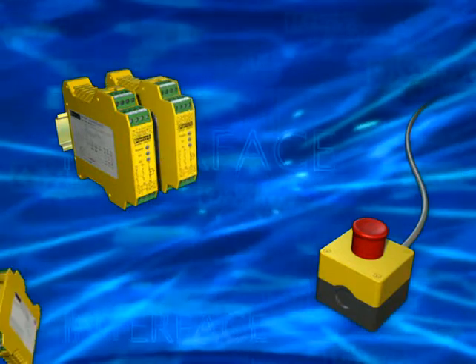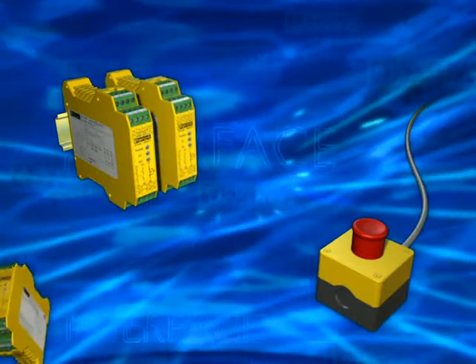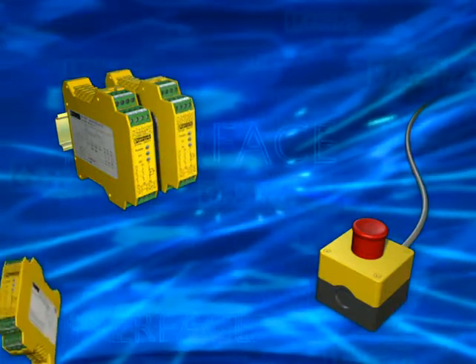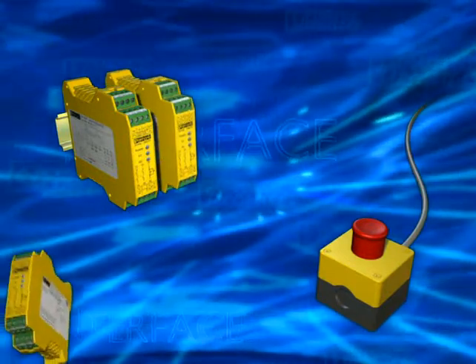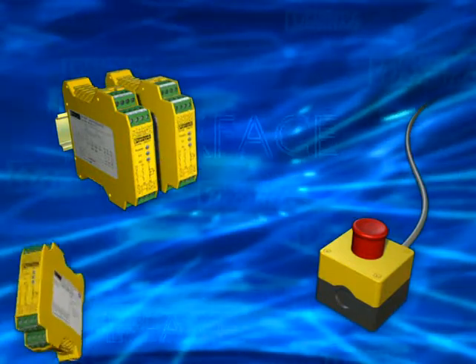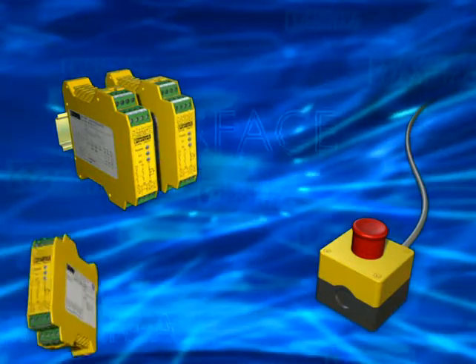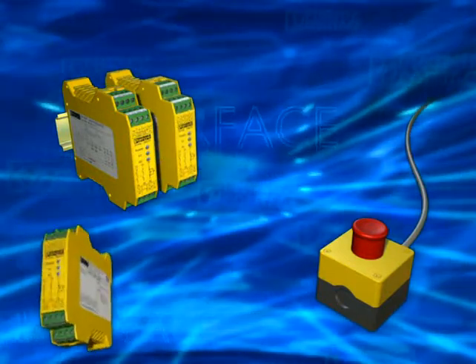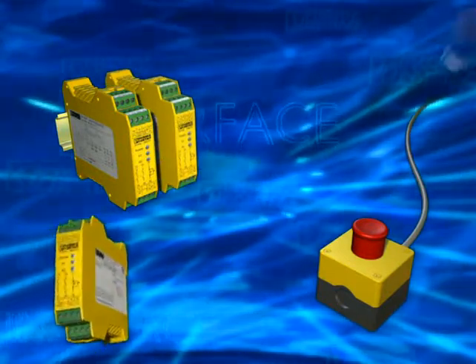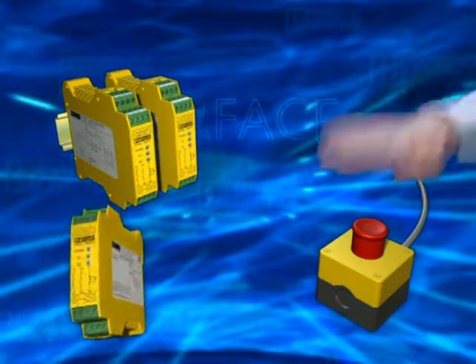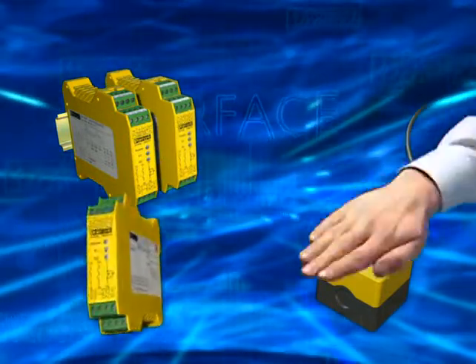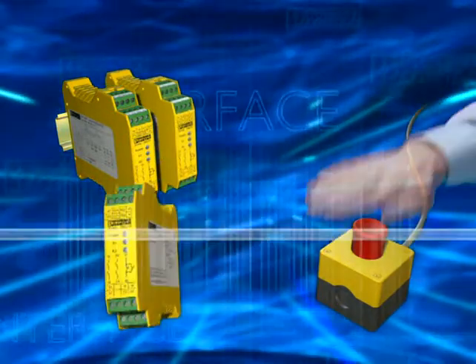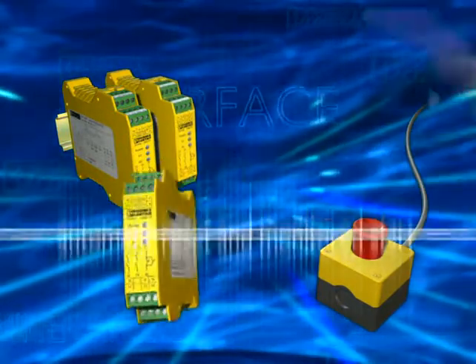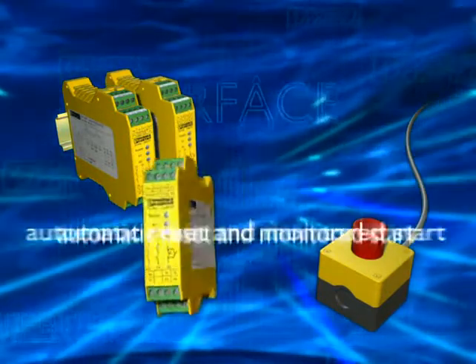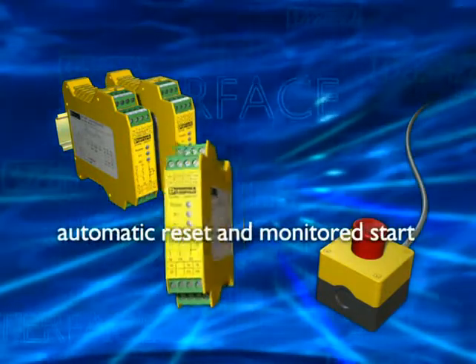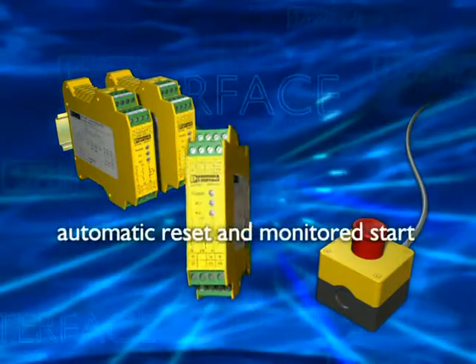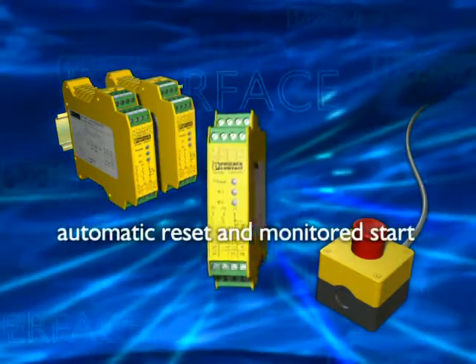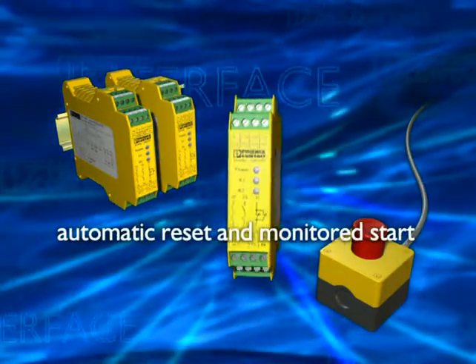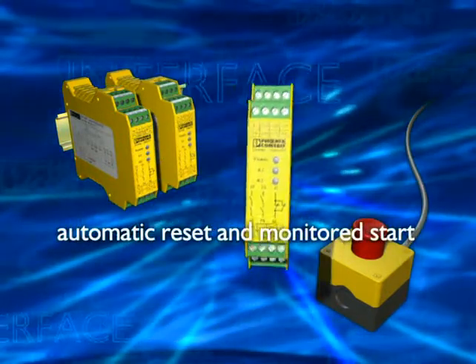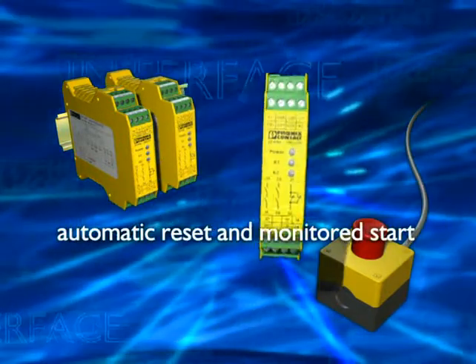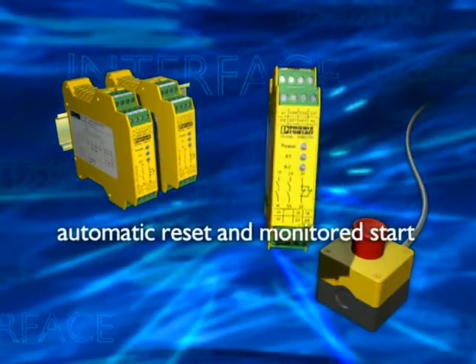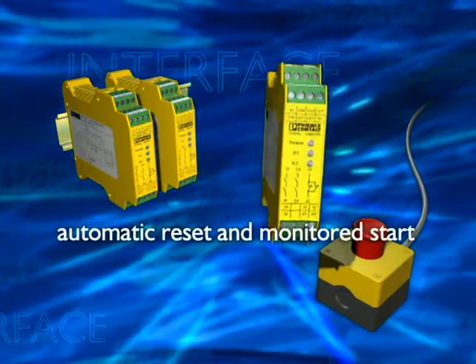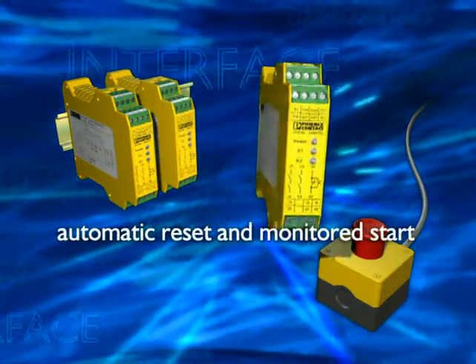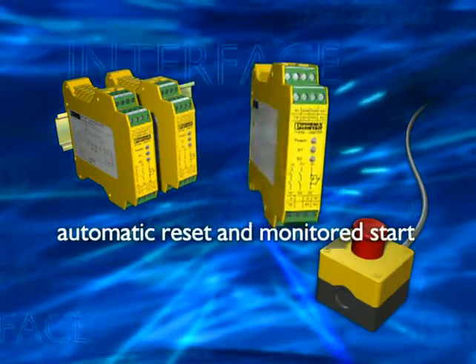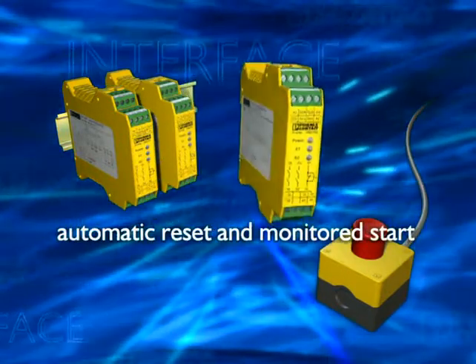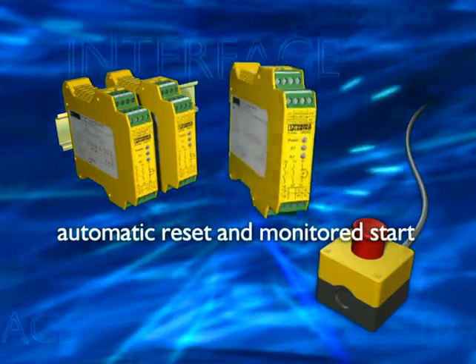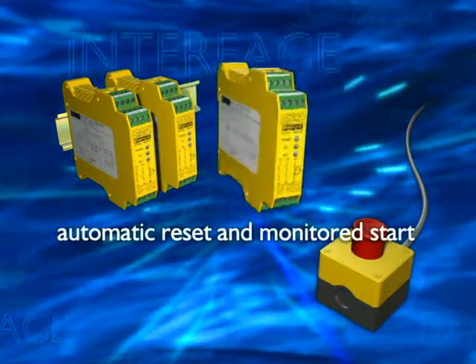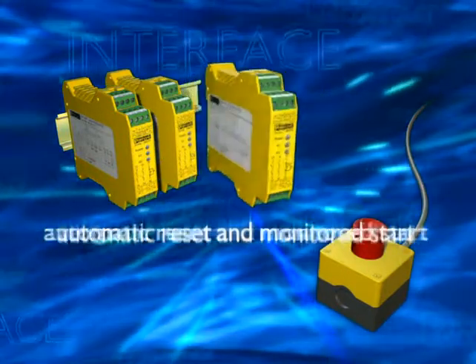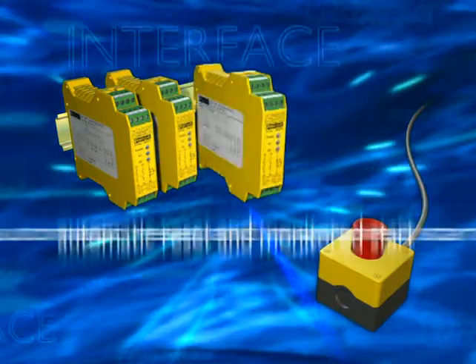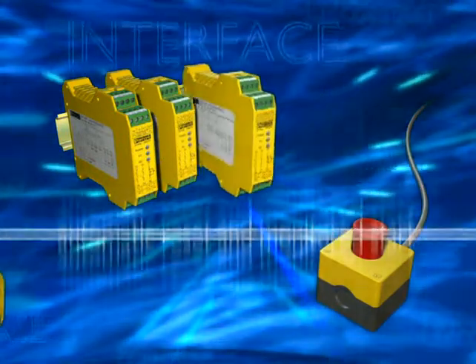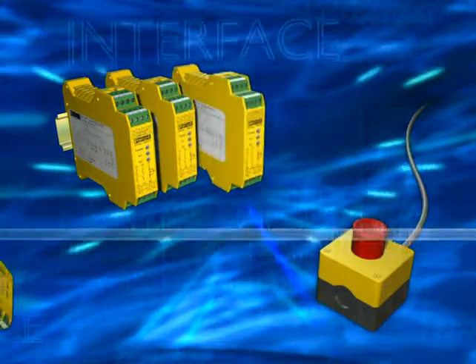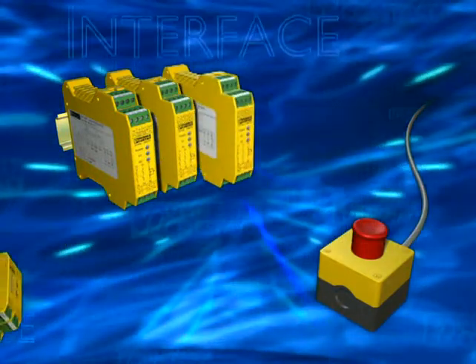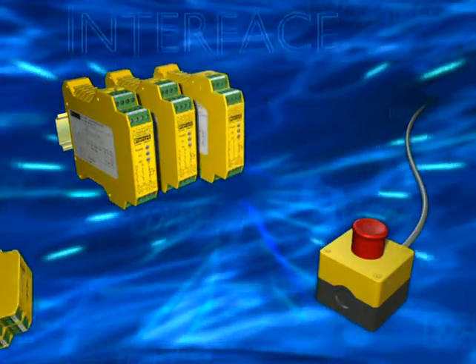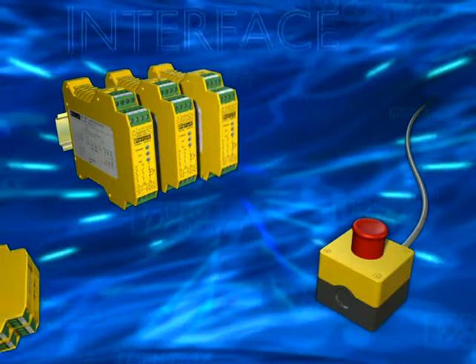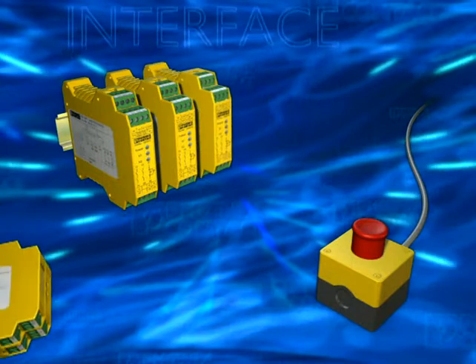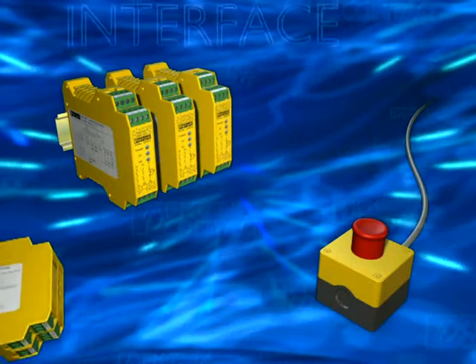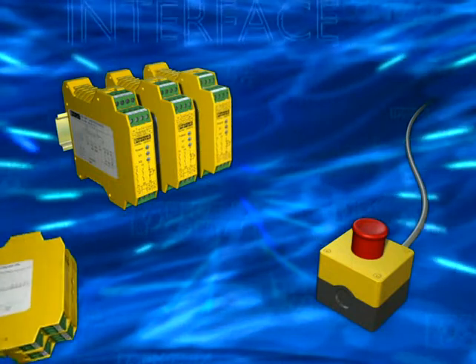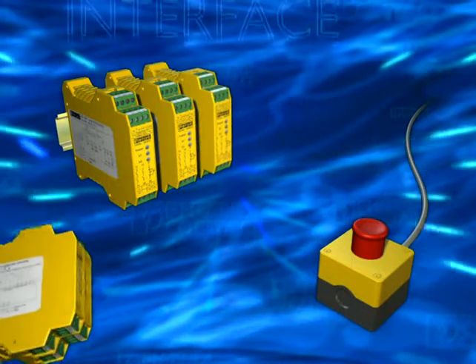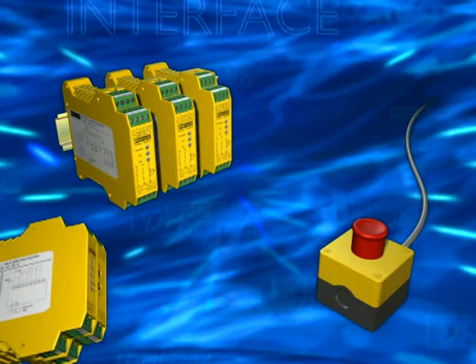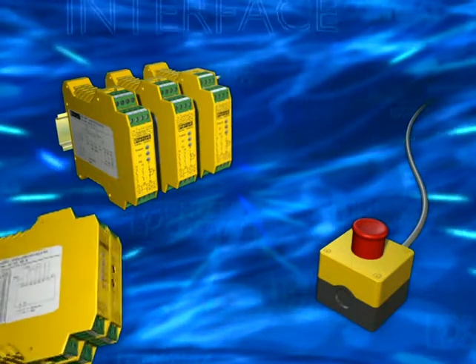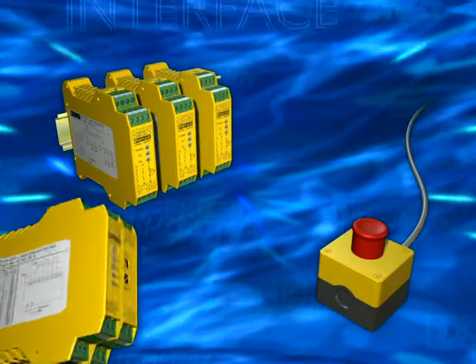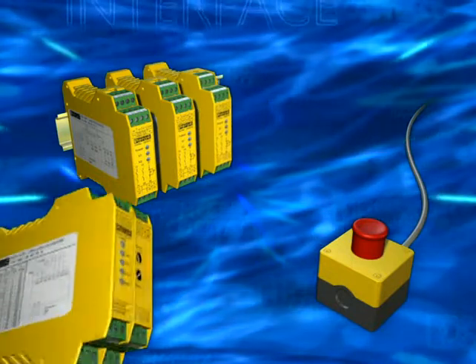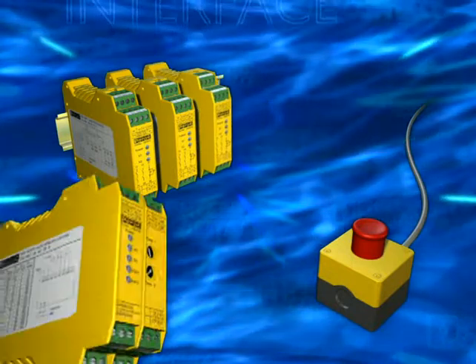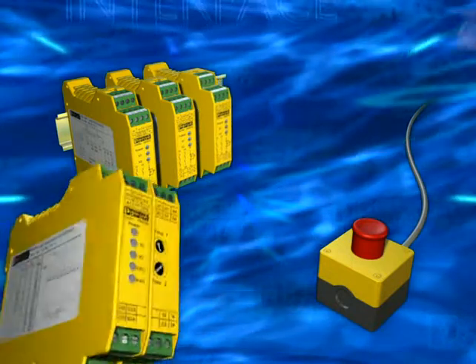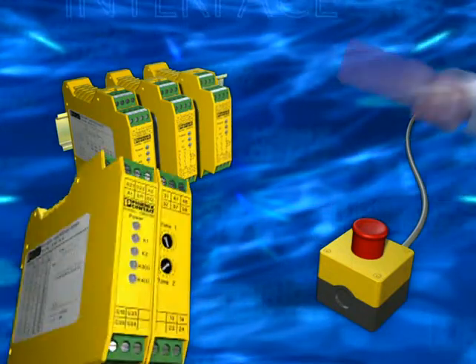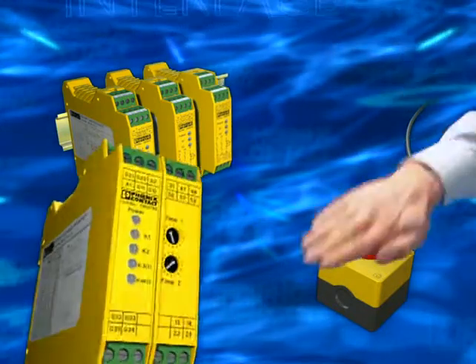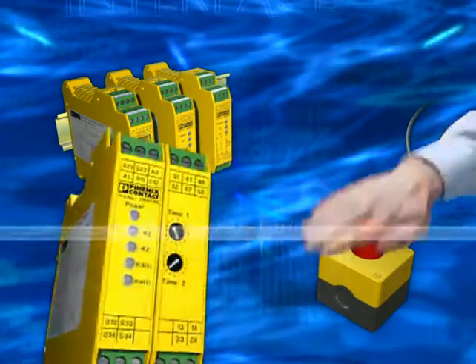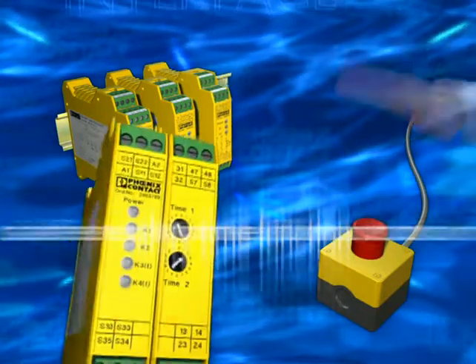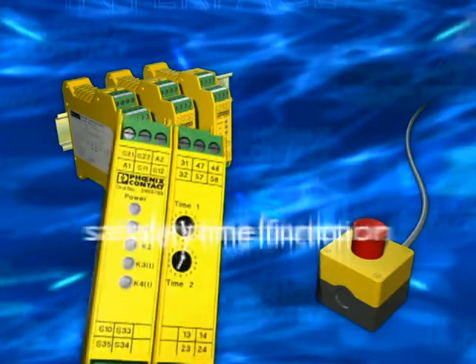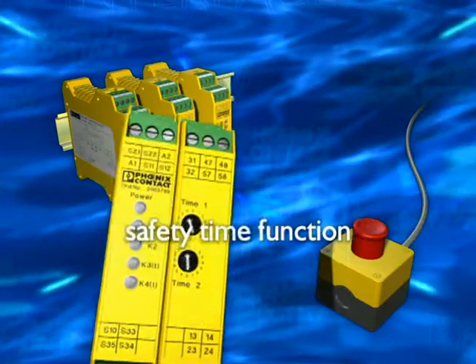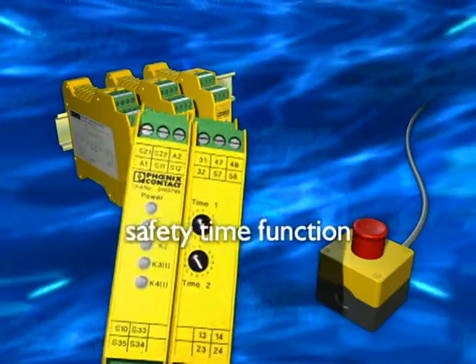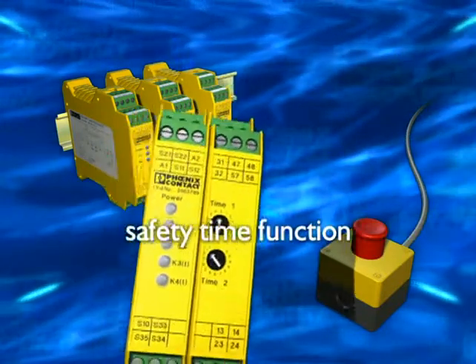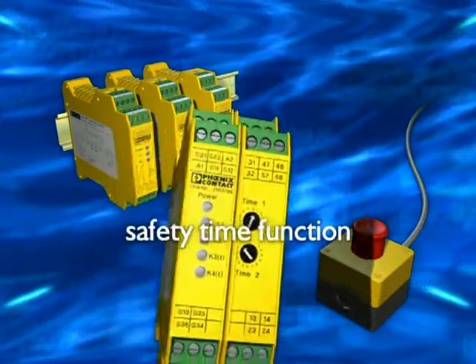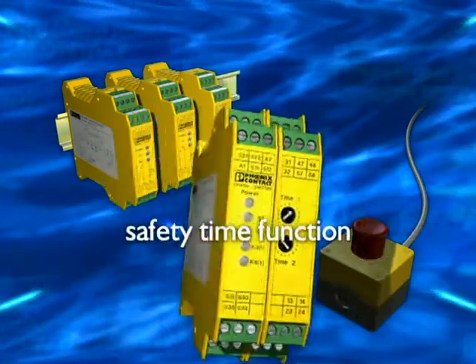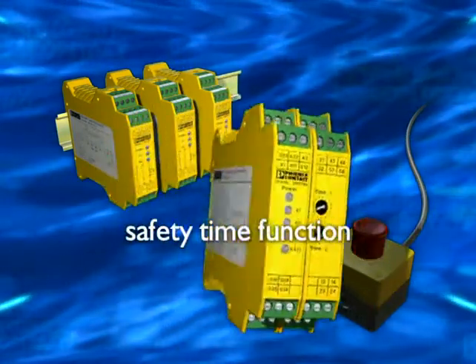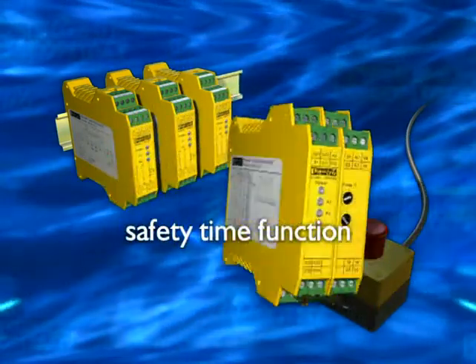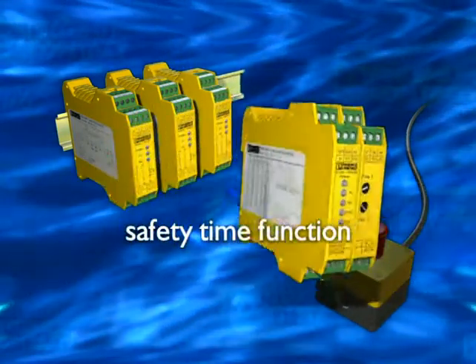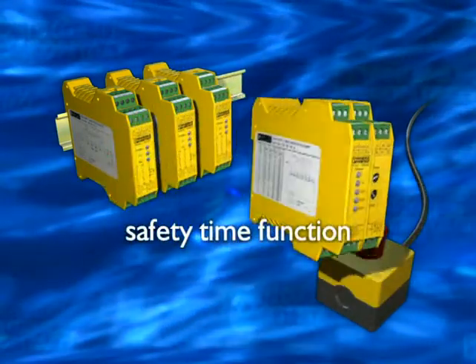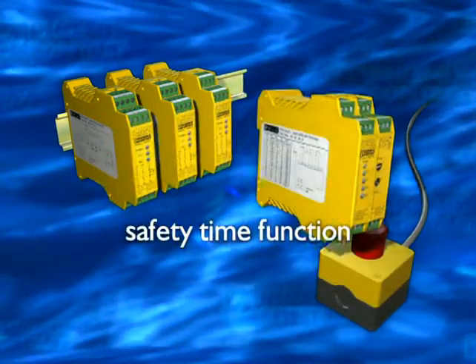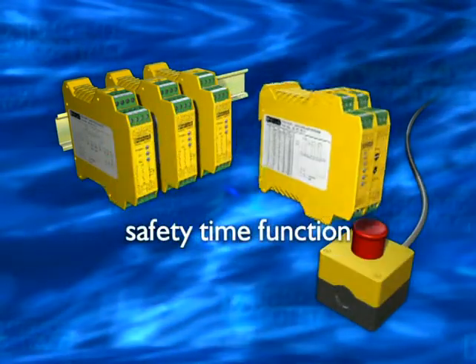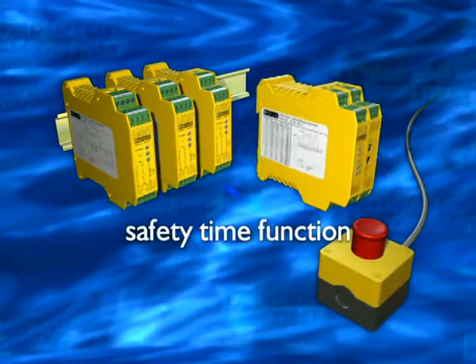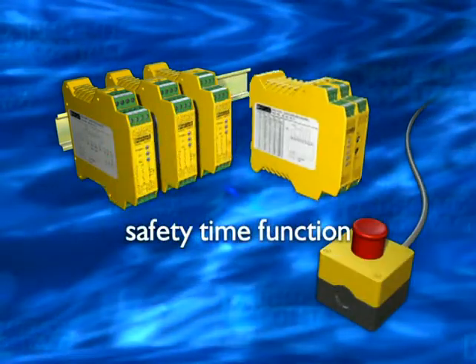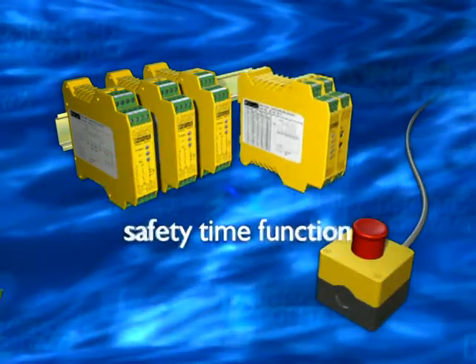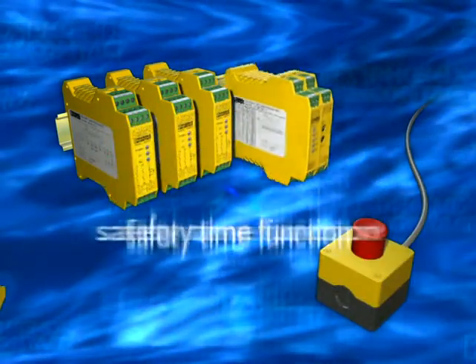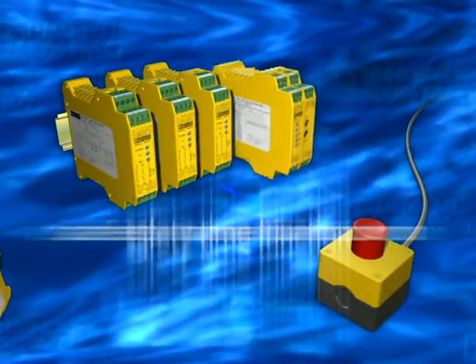The relay is activated either manually or automatically, and controls the emergency stop button. A safety time function is integrated.